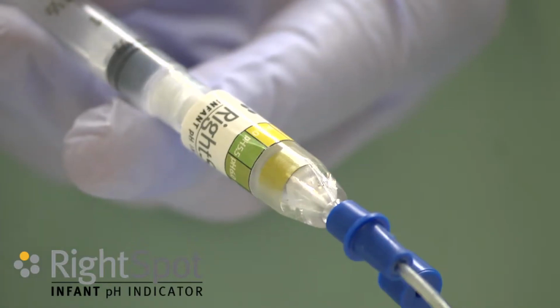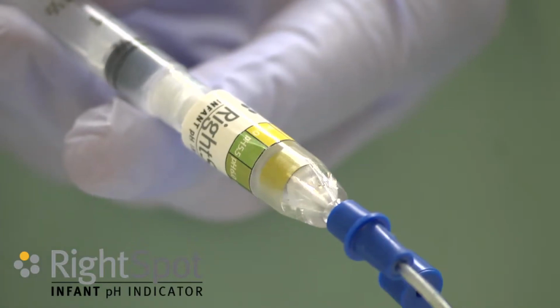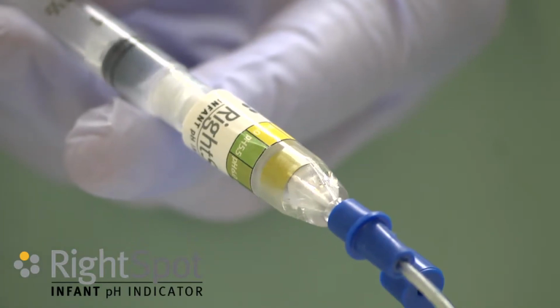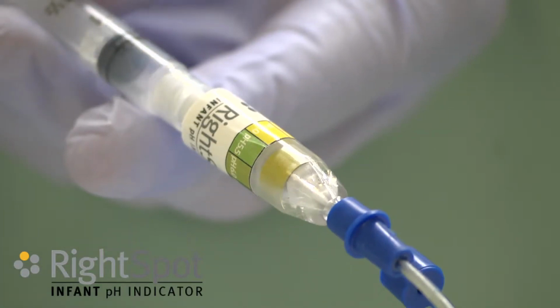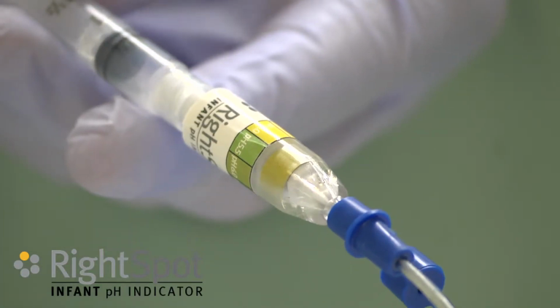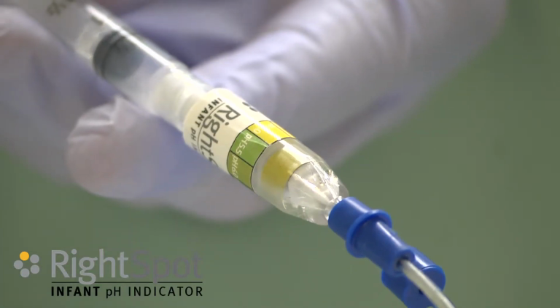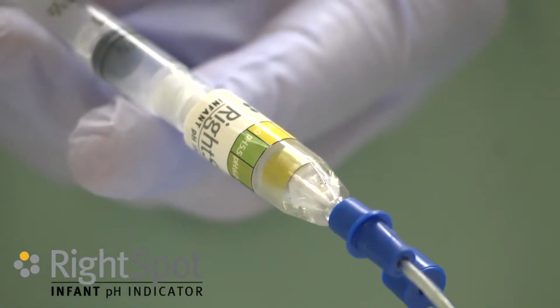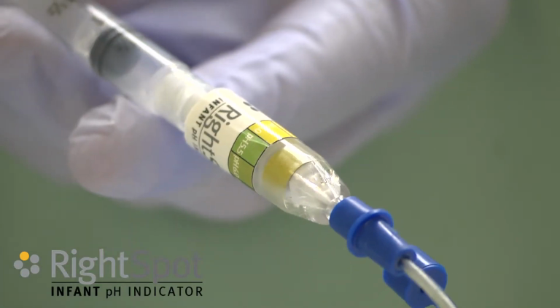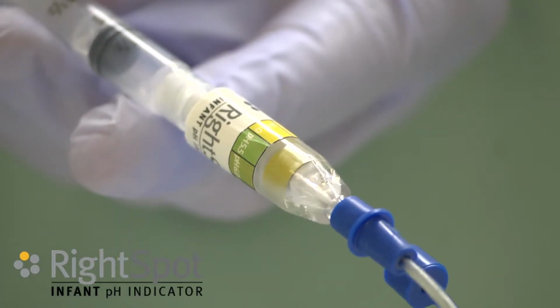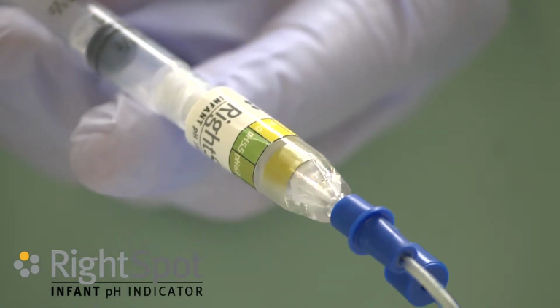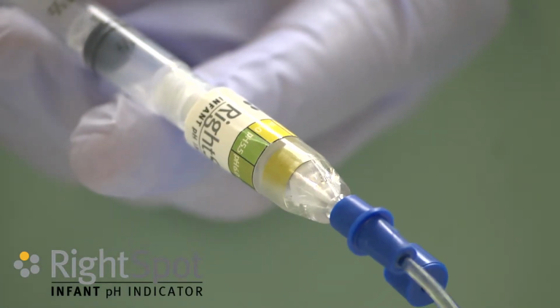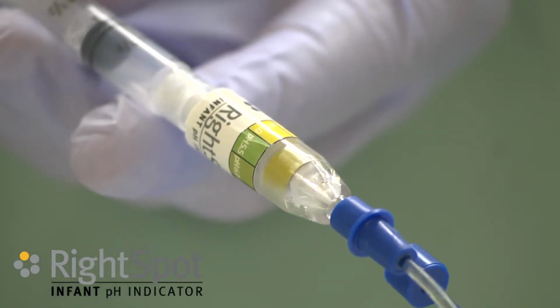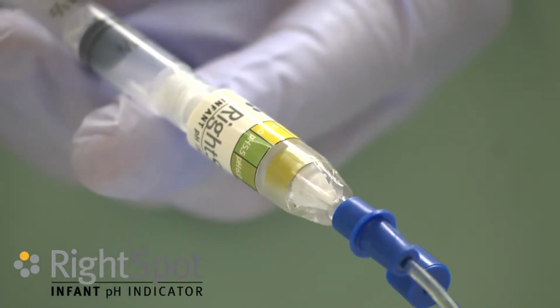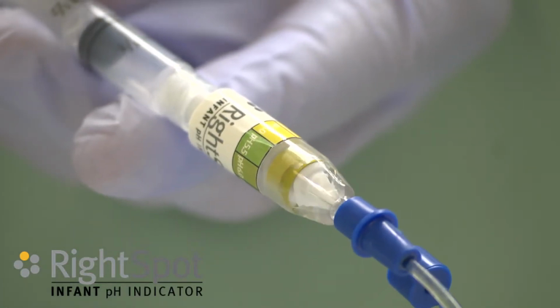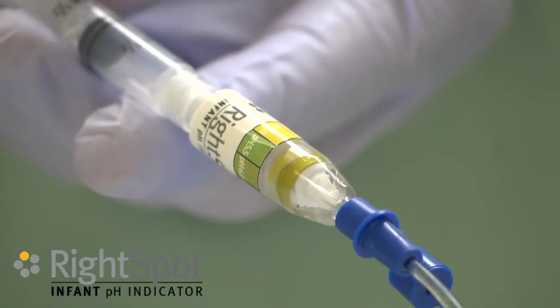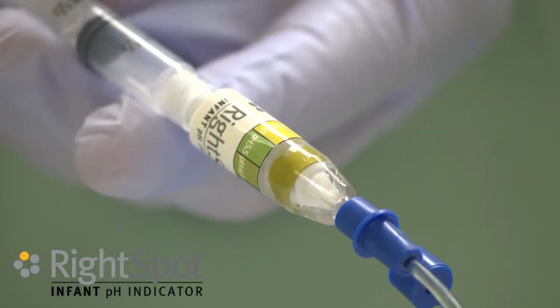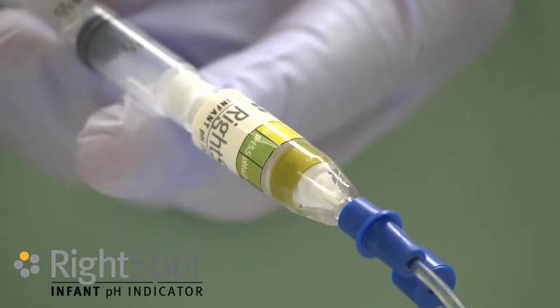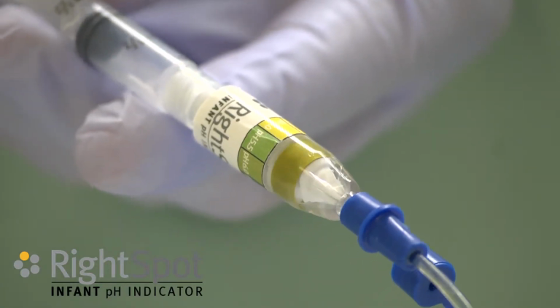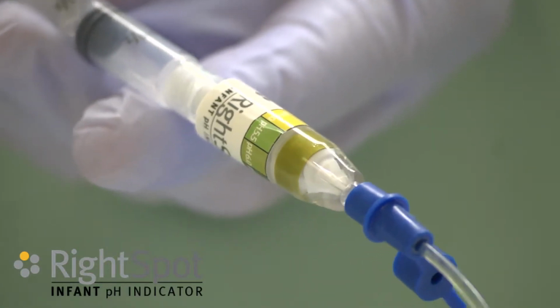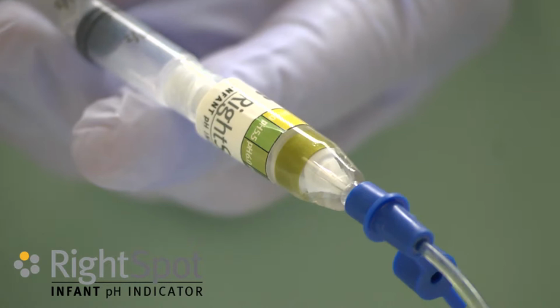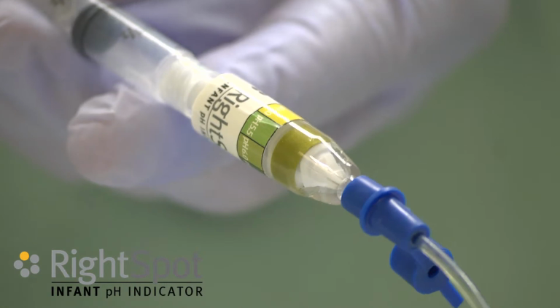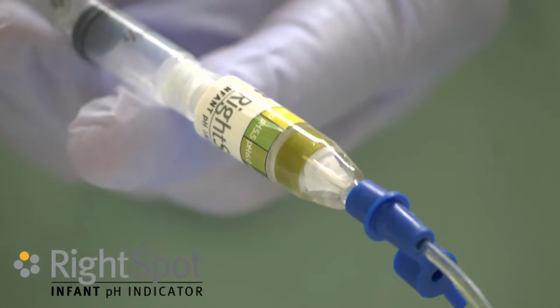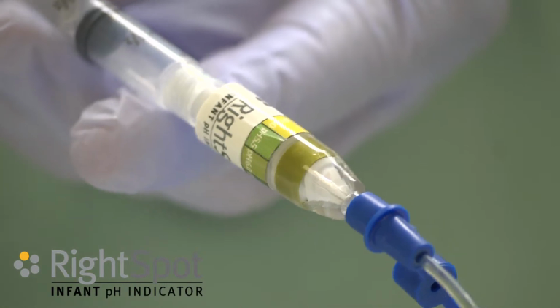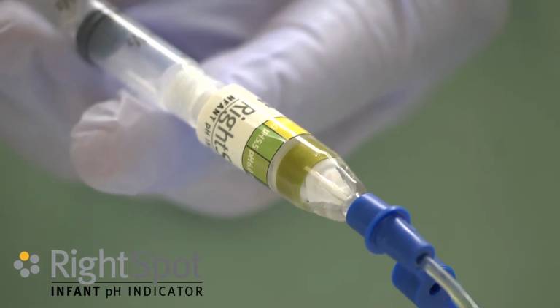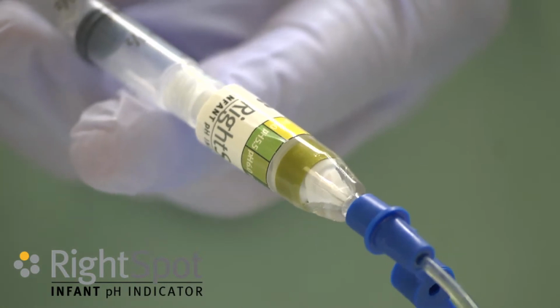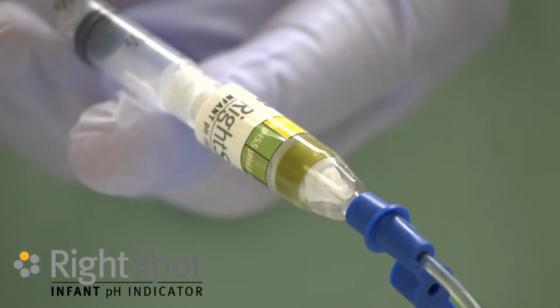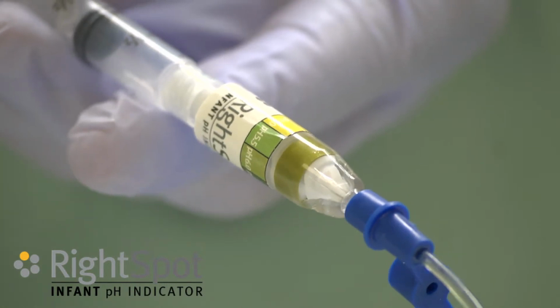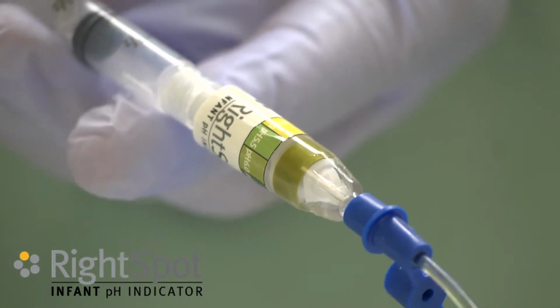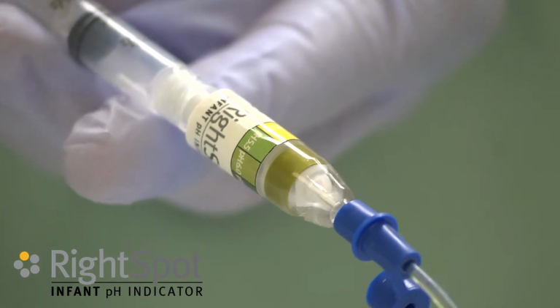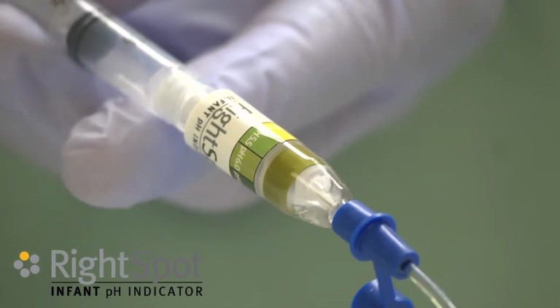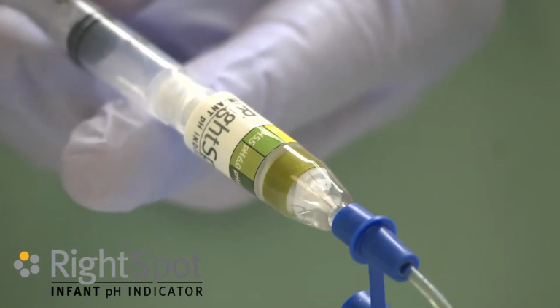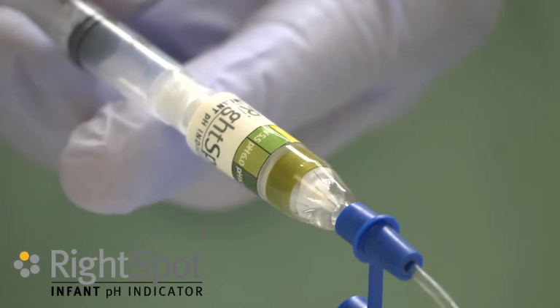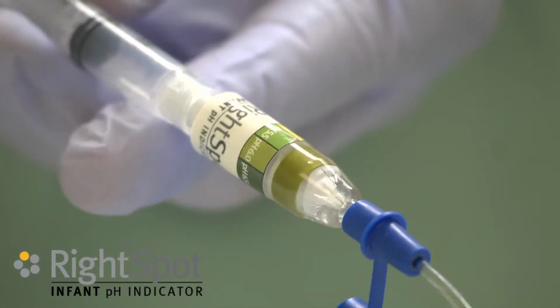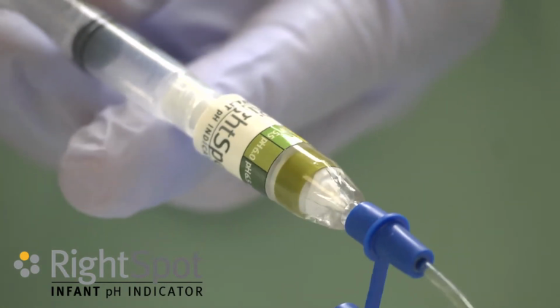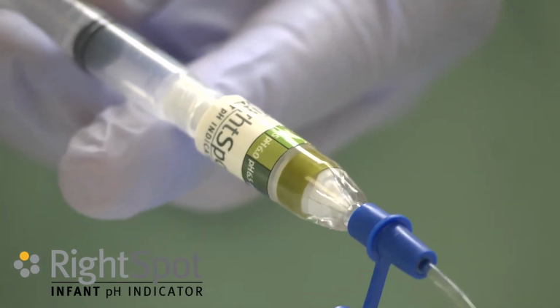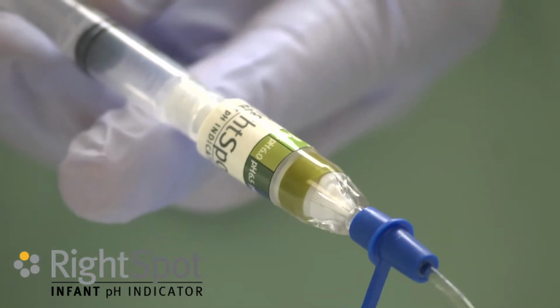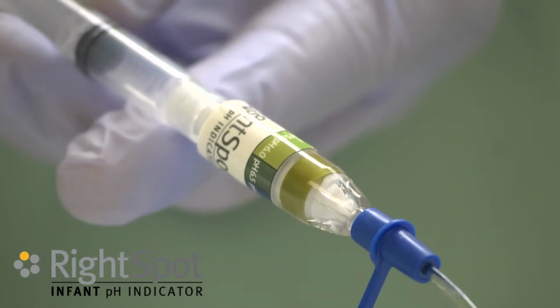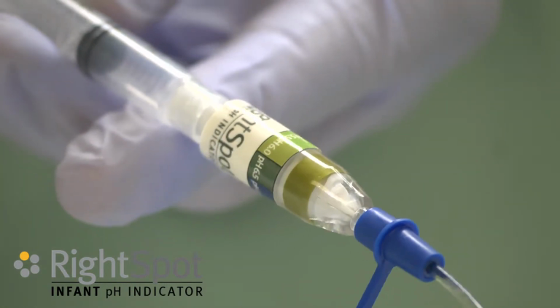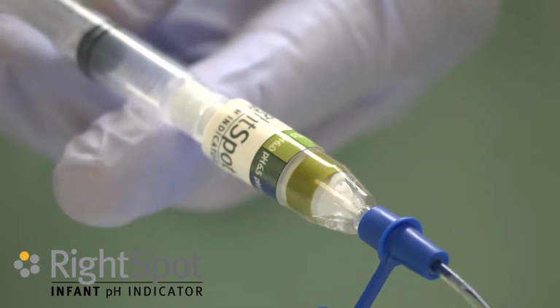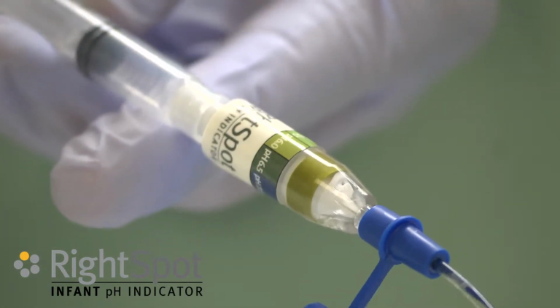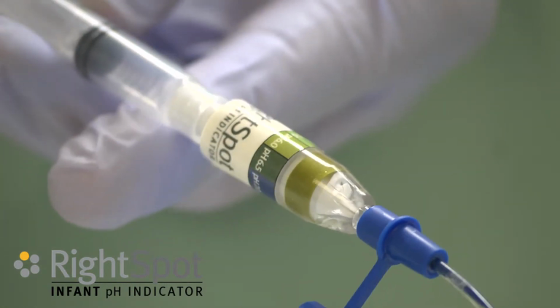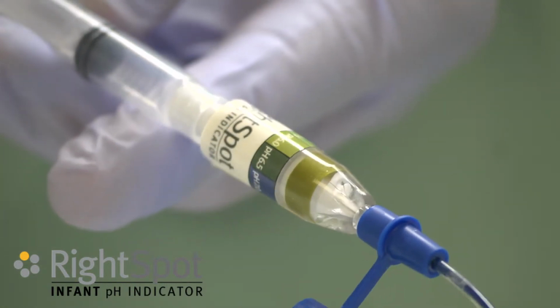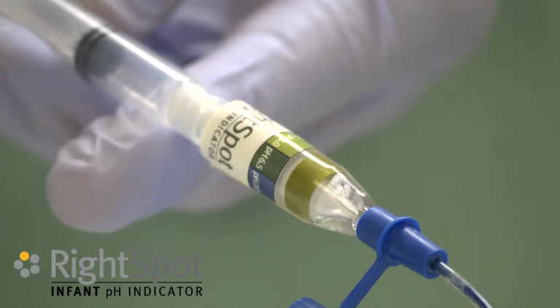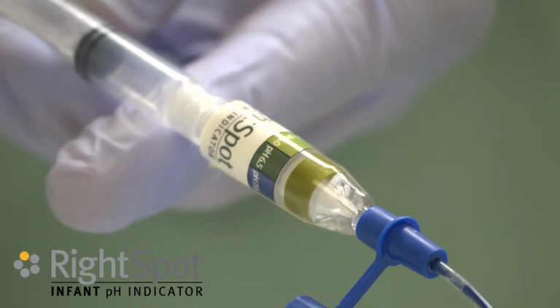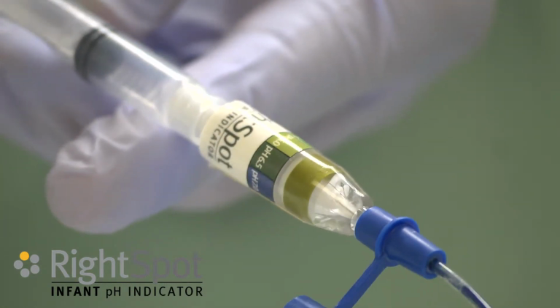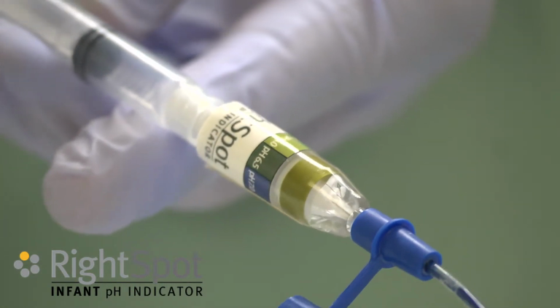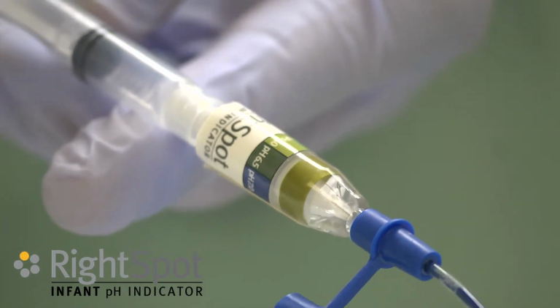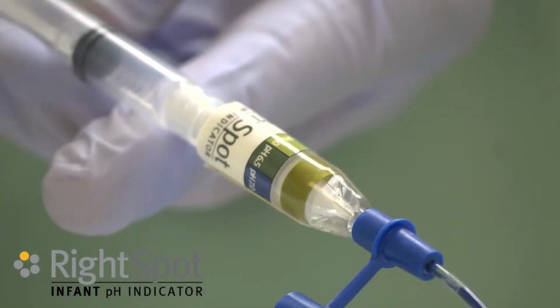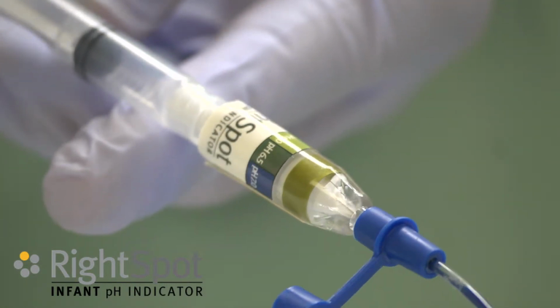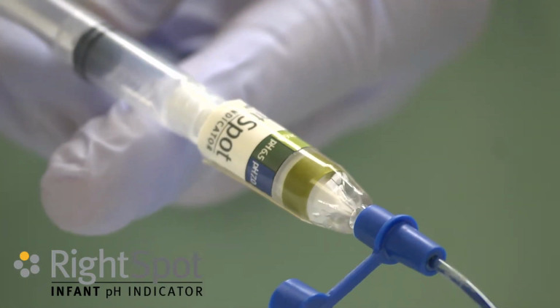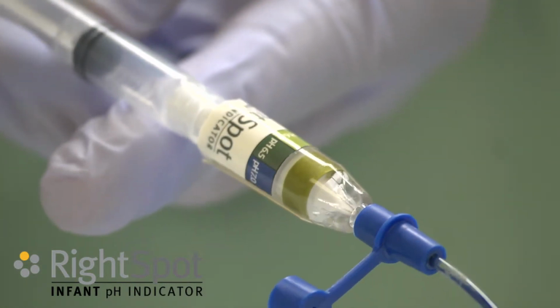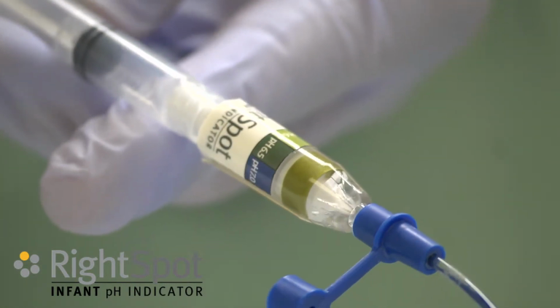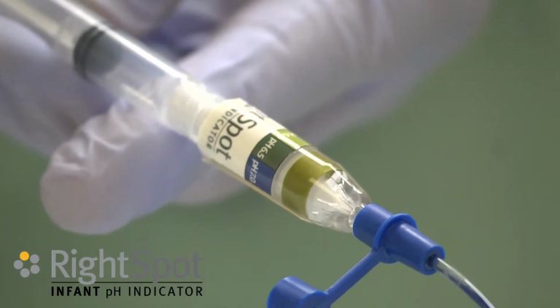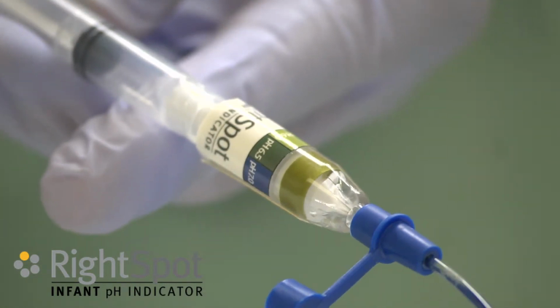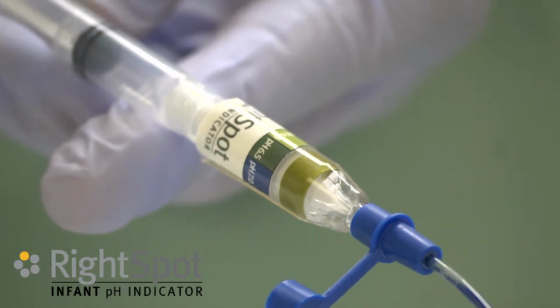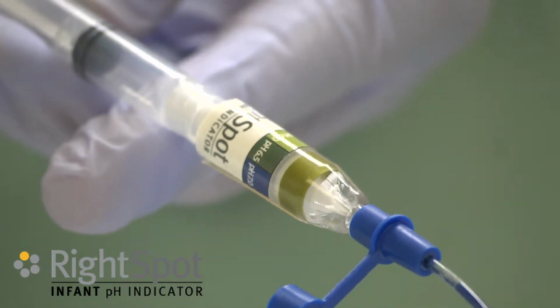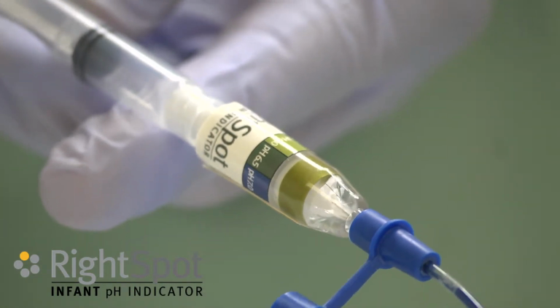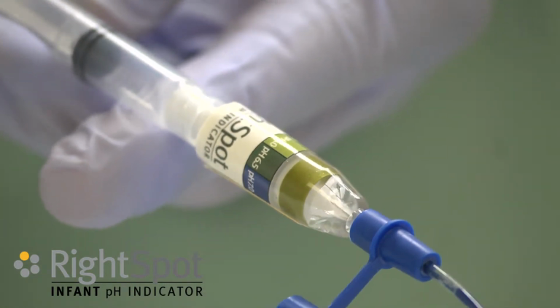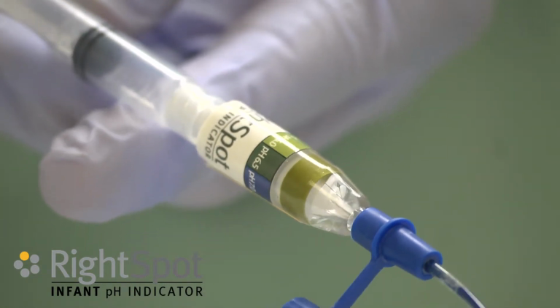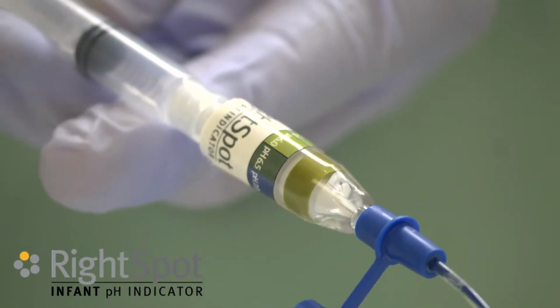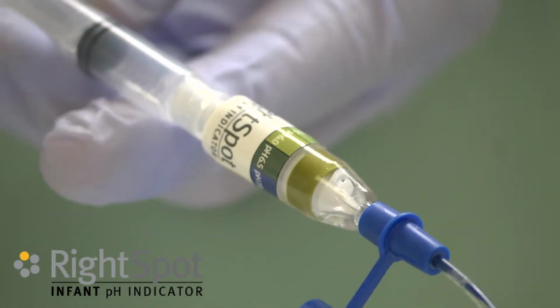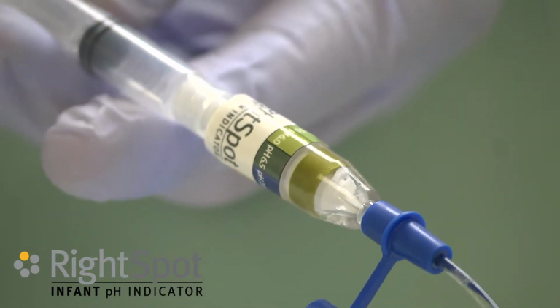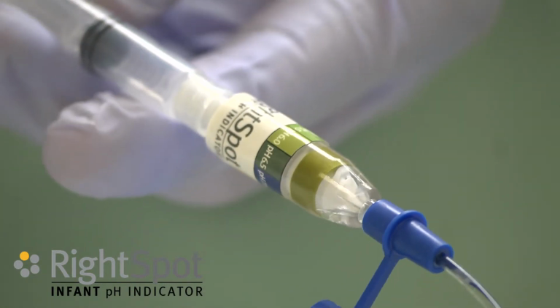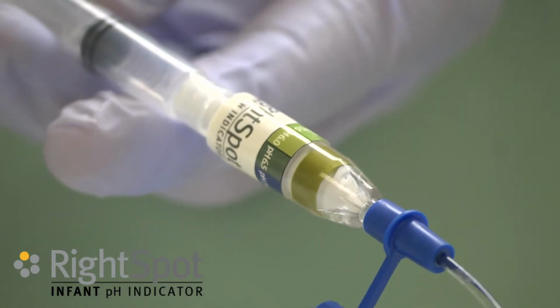Aspirate stomach contents until the indicator changes color. The color can be compared to the reference colors on the device.